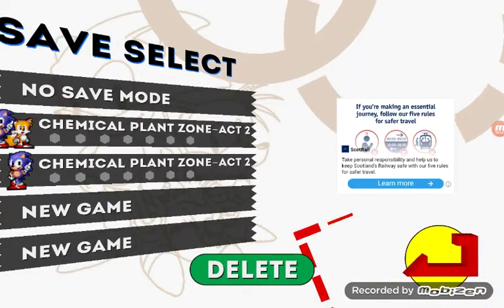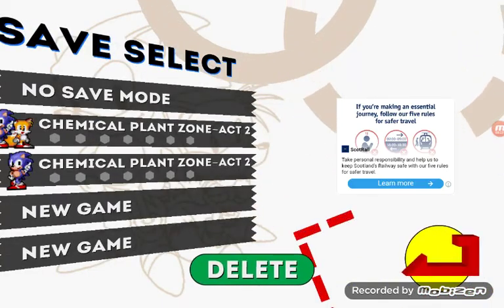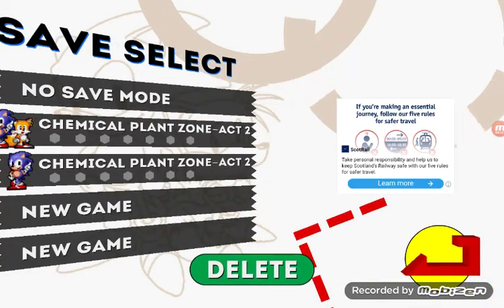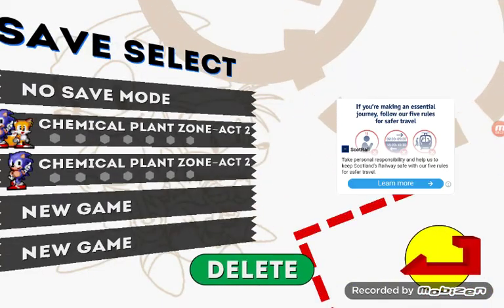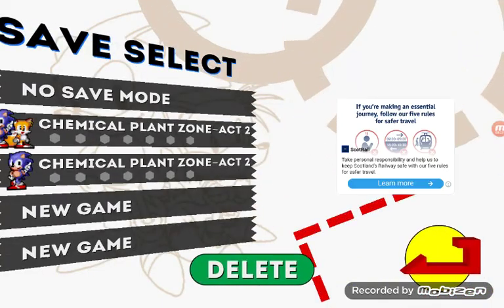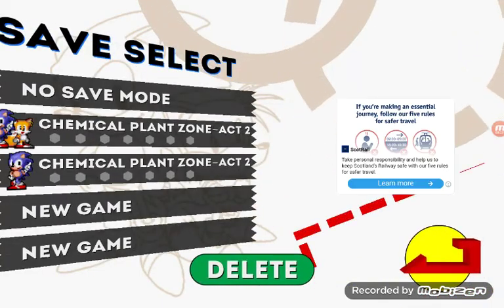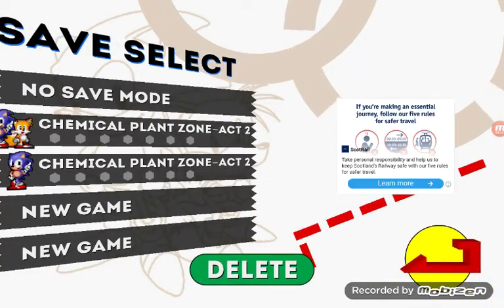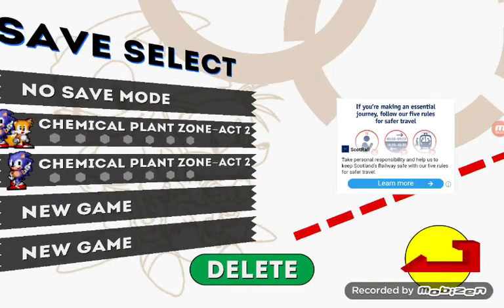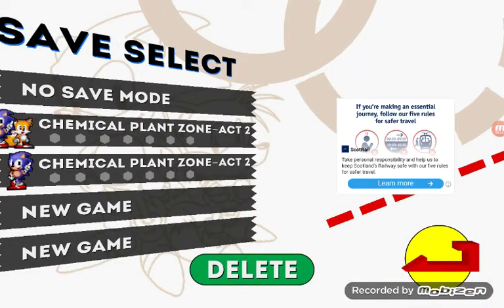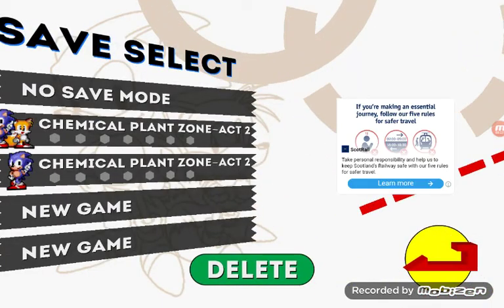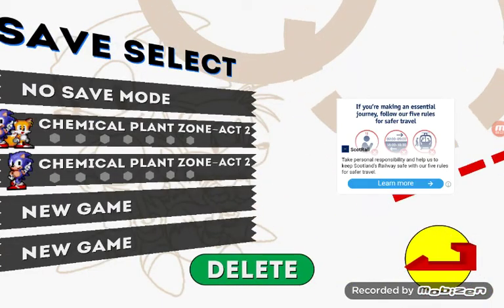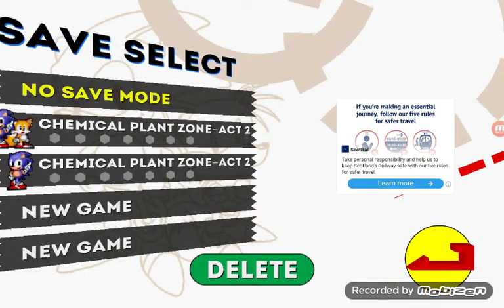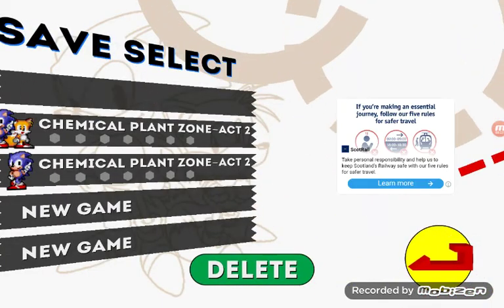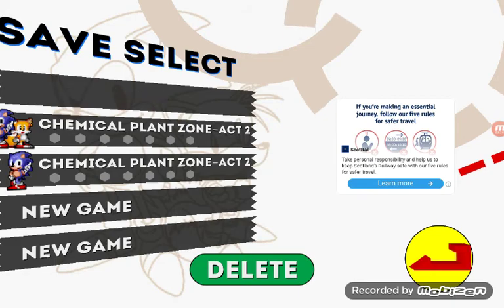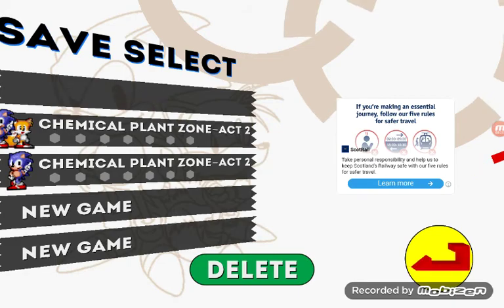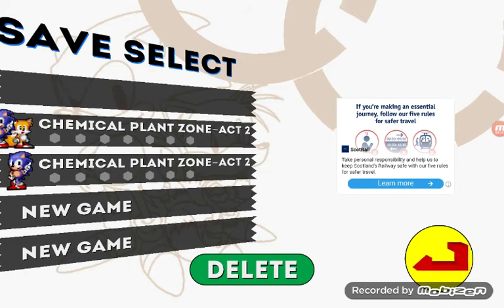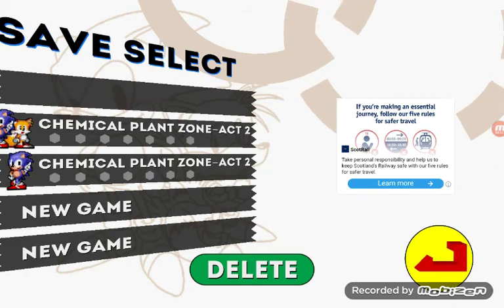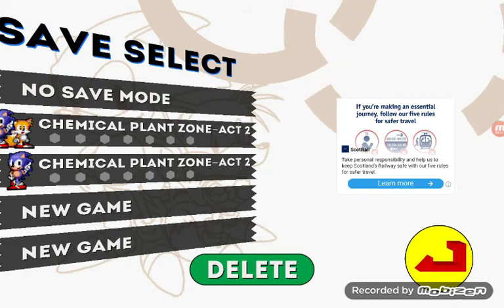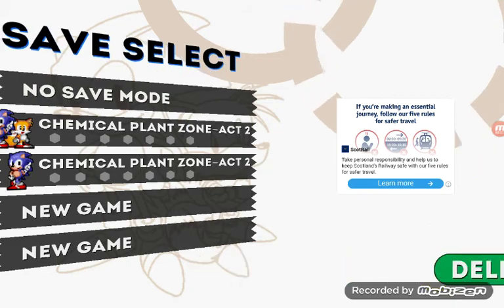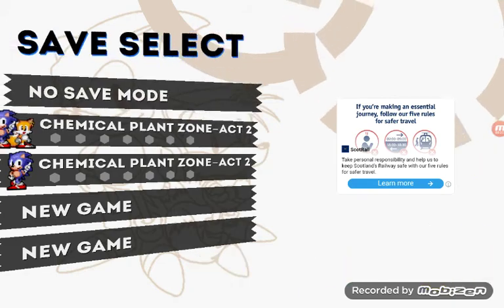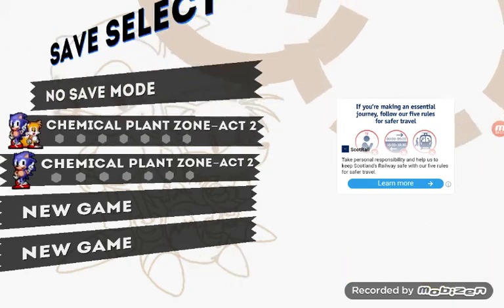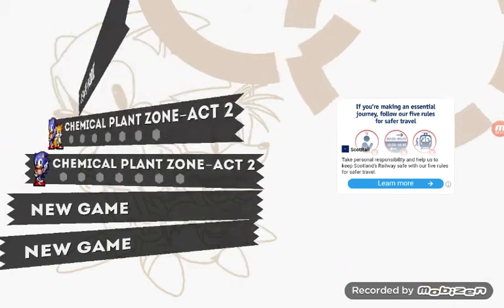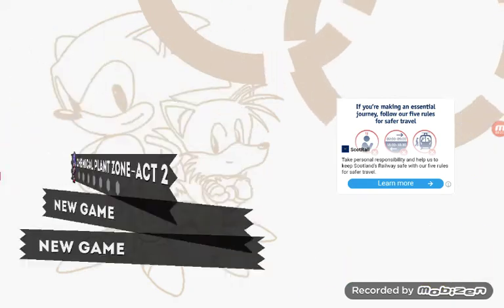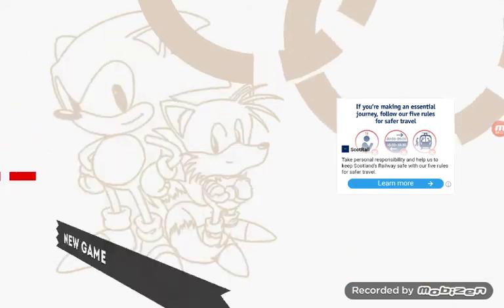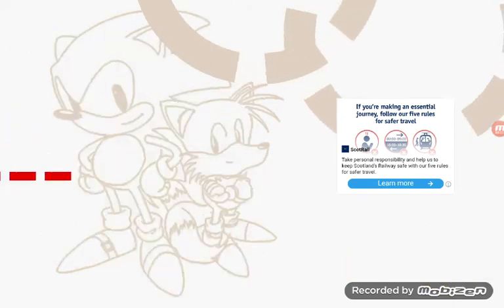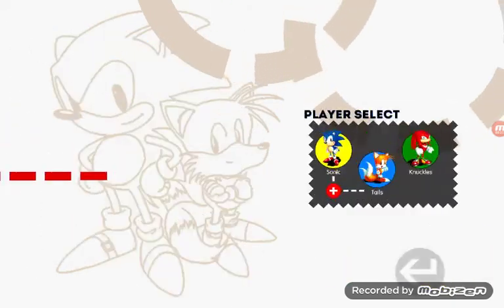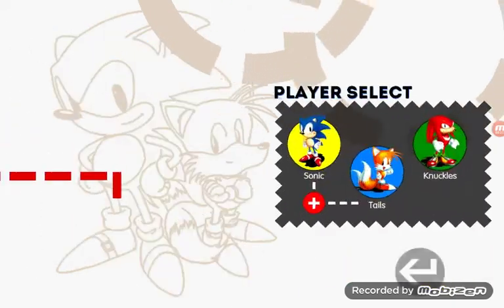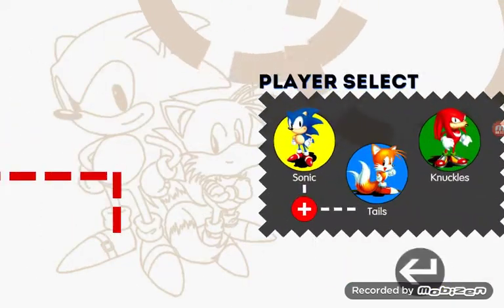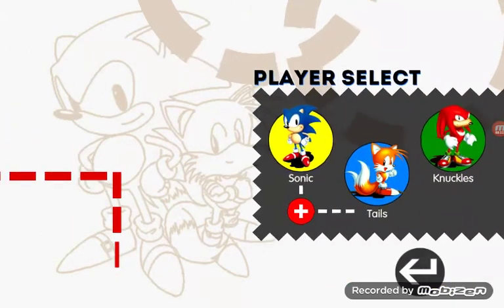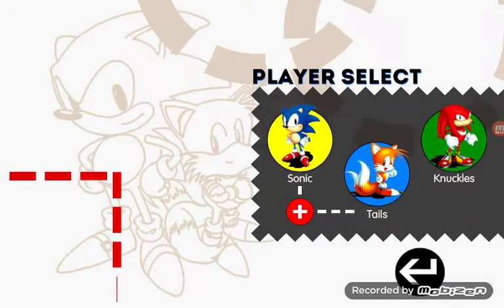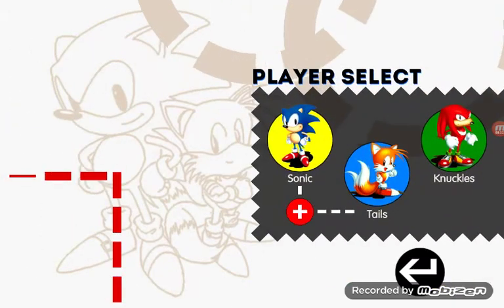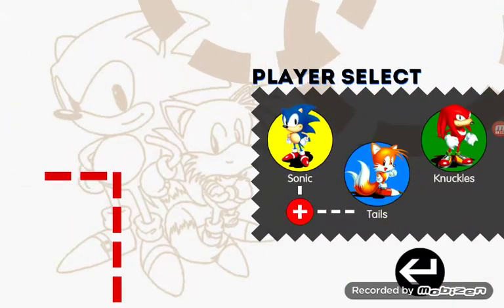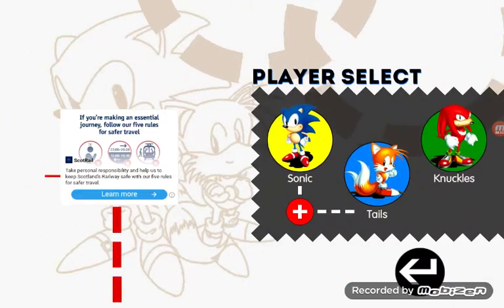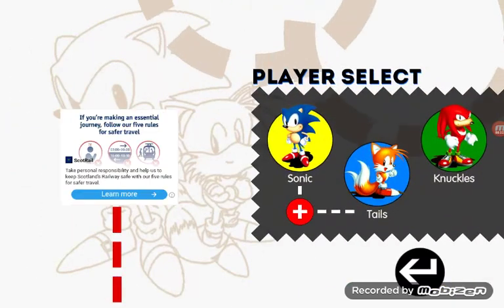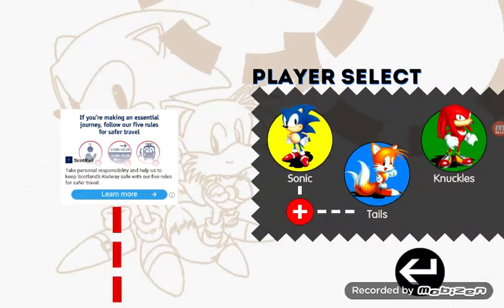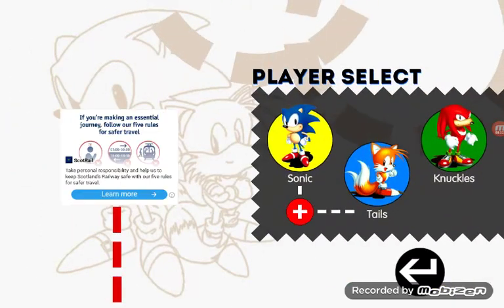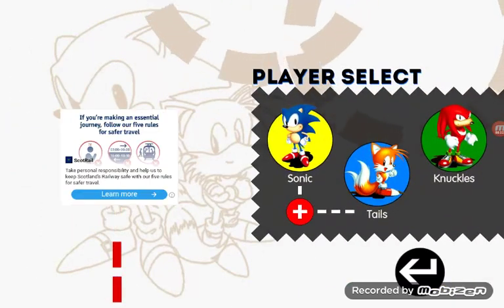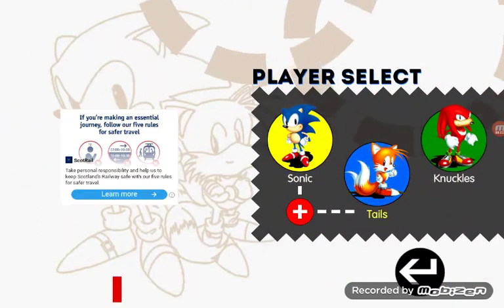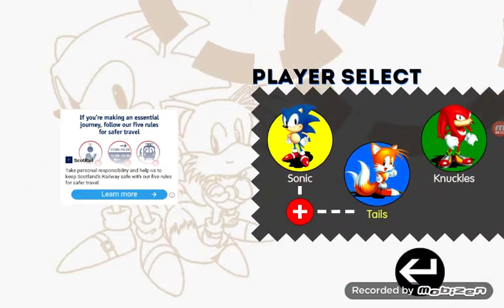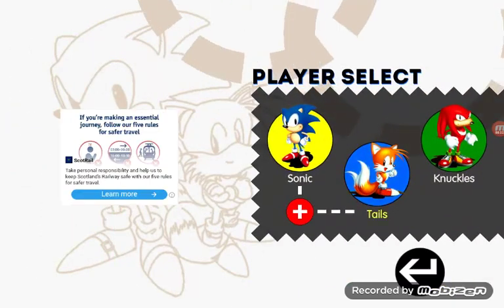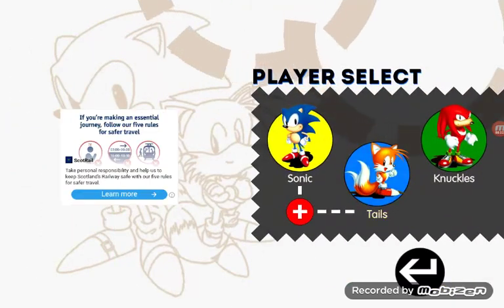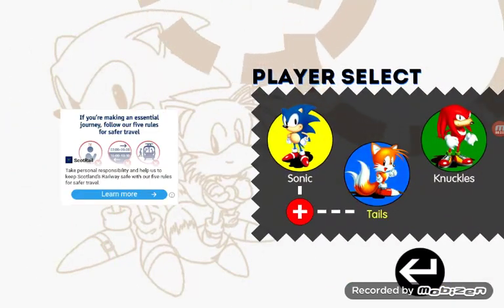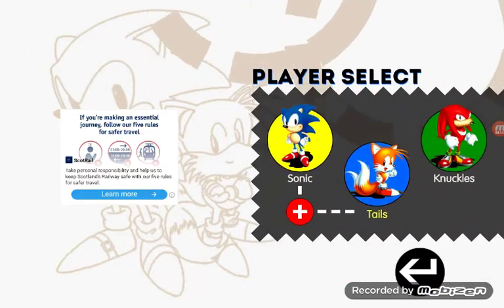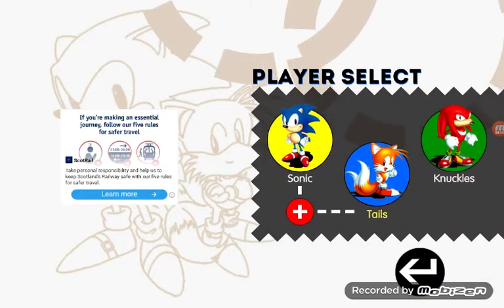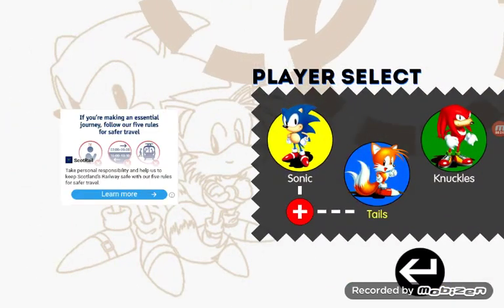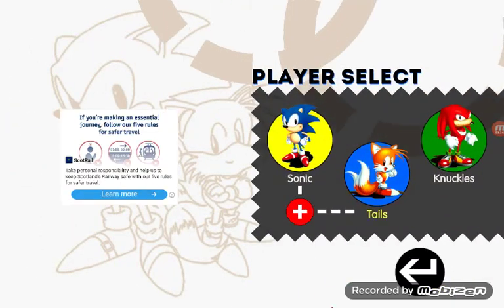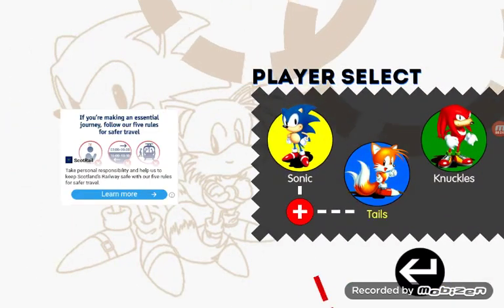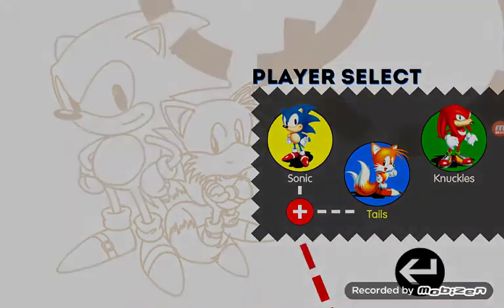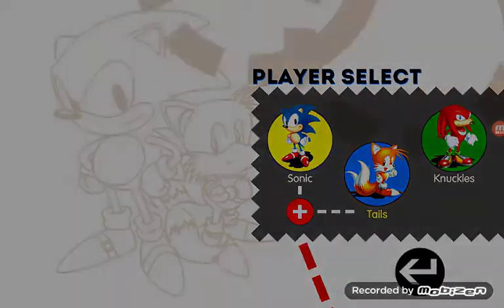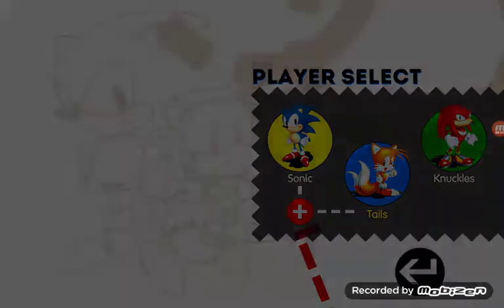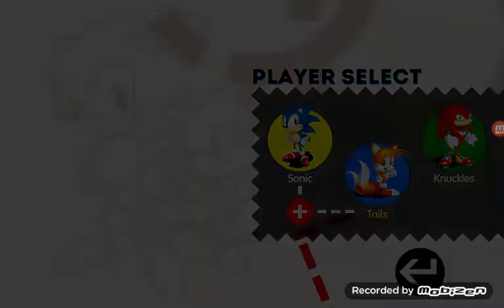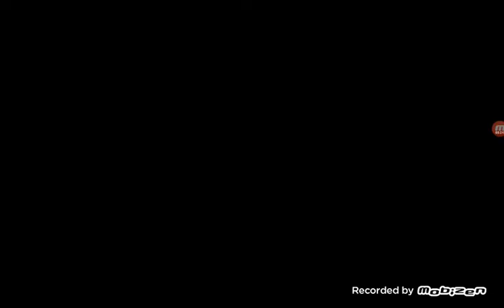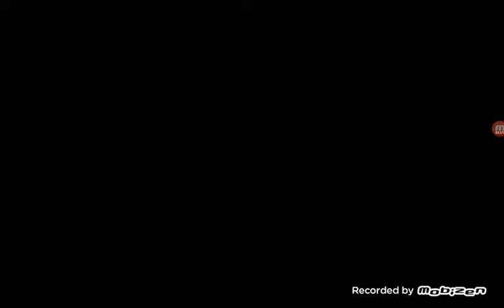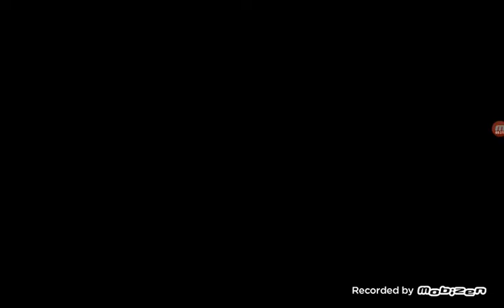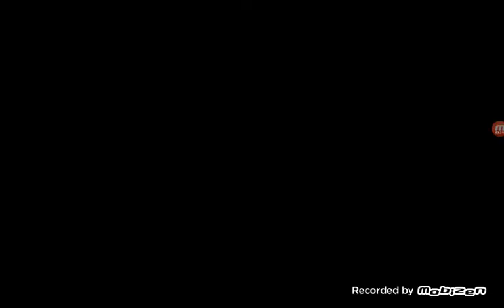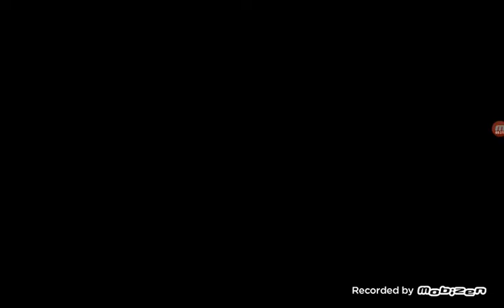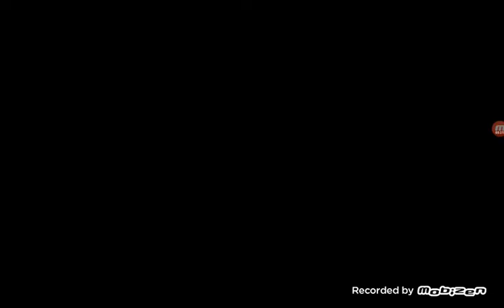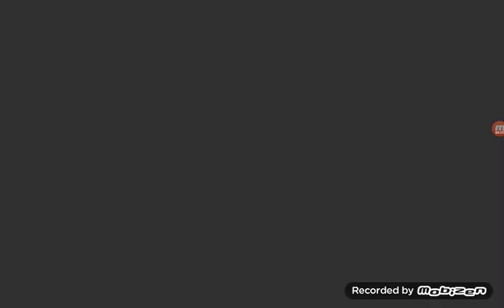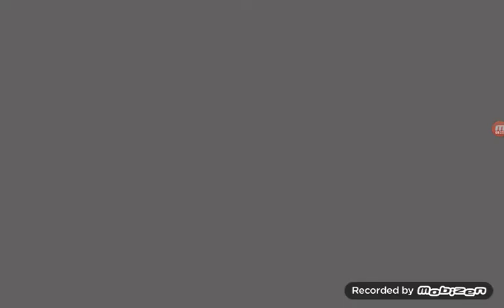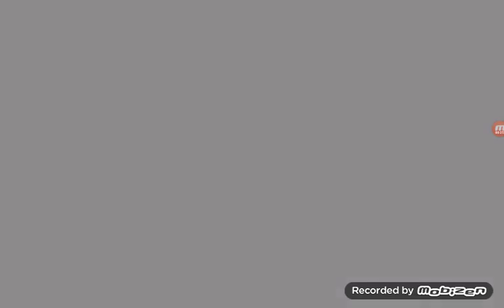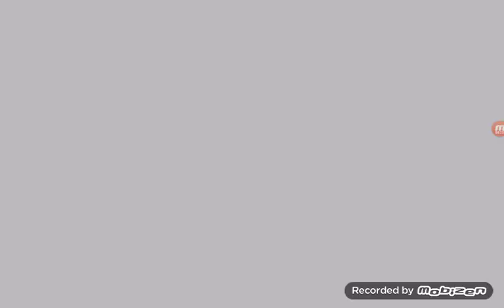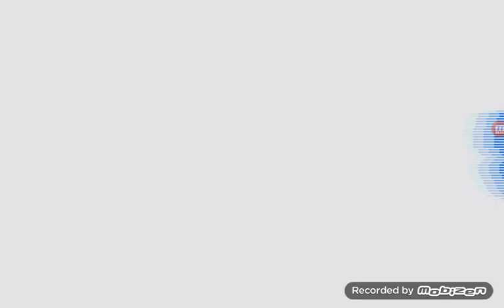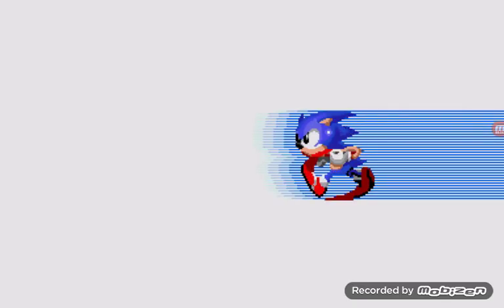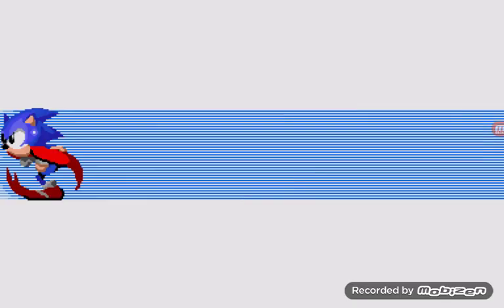First, go to no-side mode. Close Tails. Then,